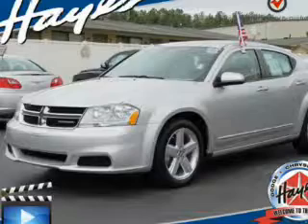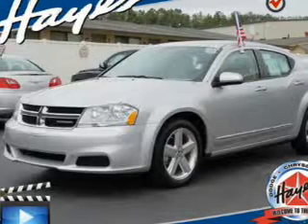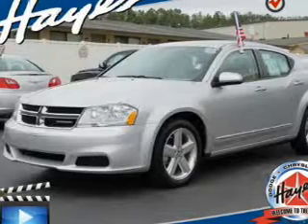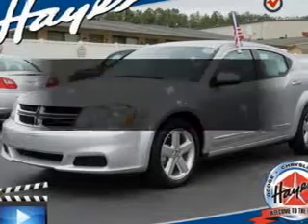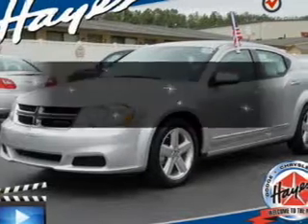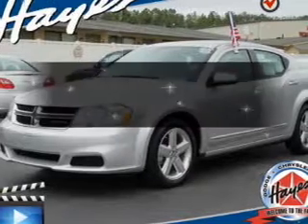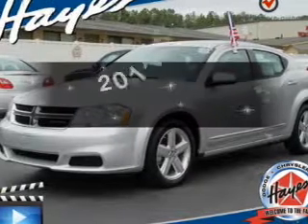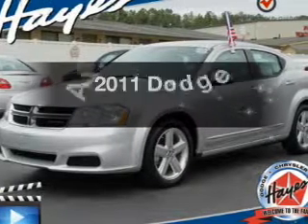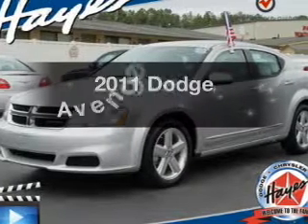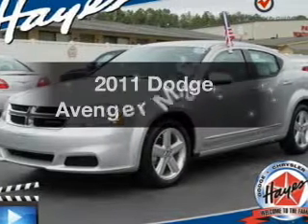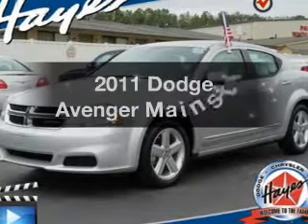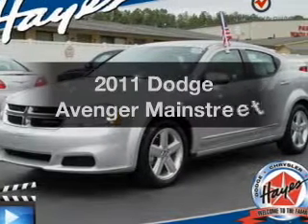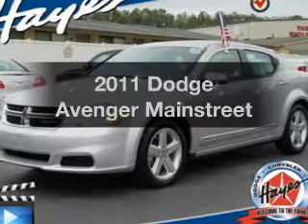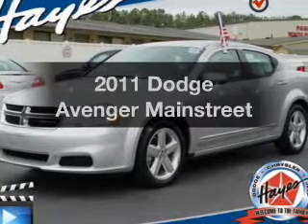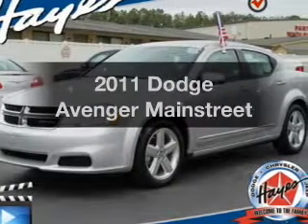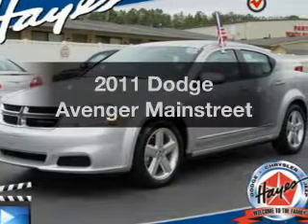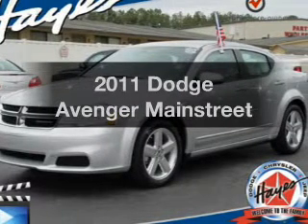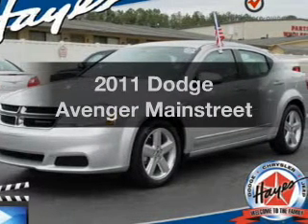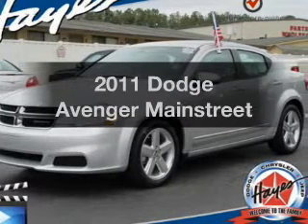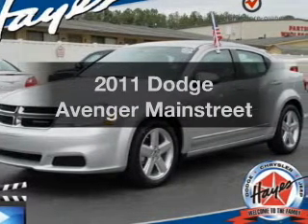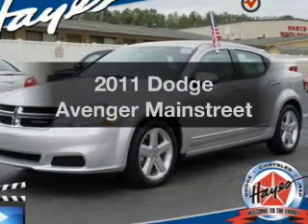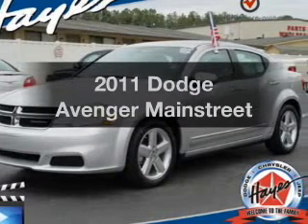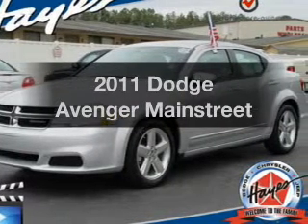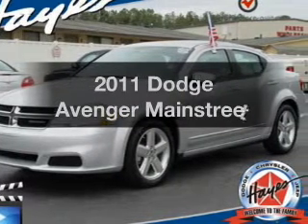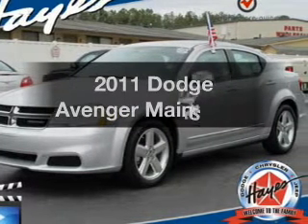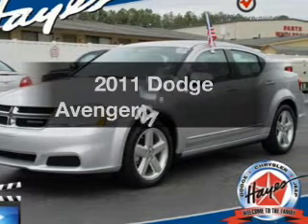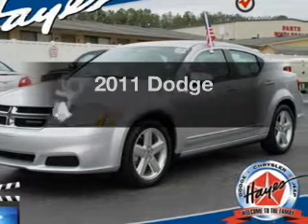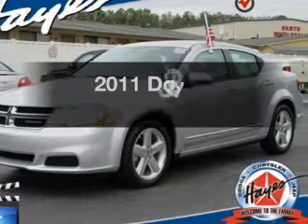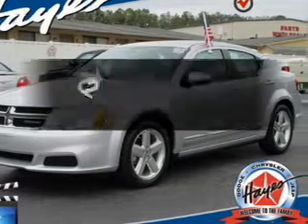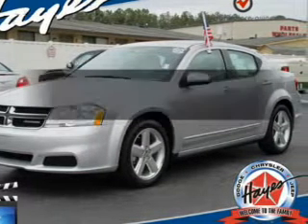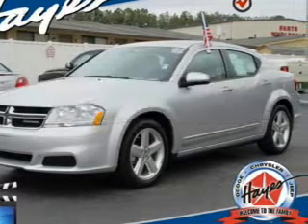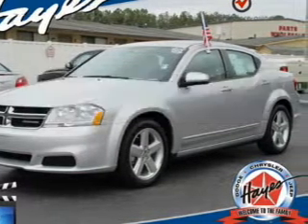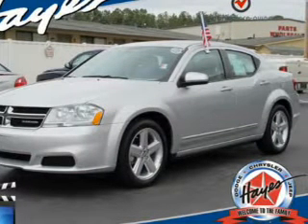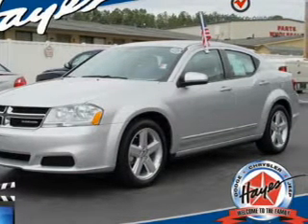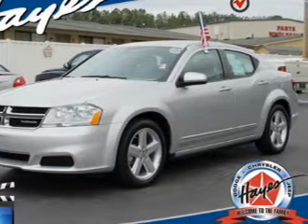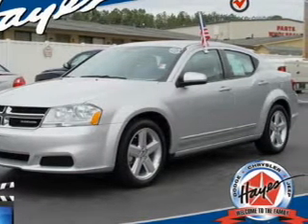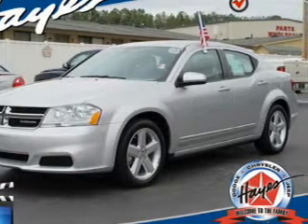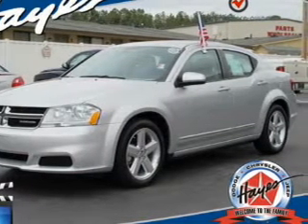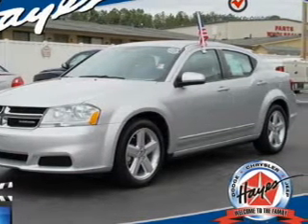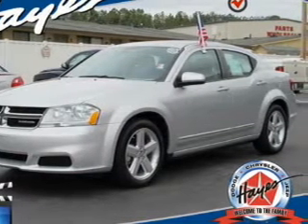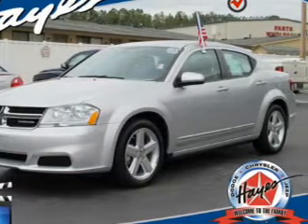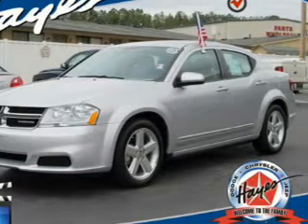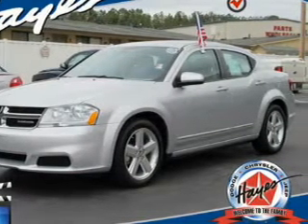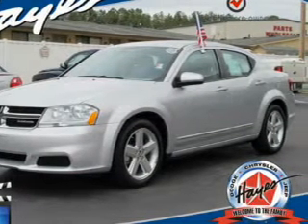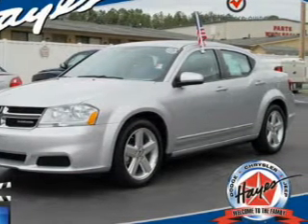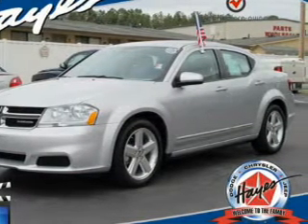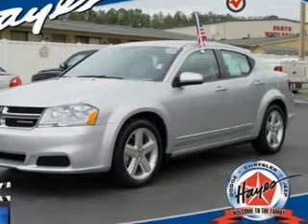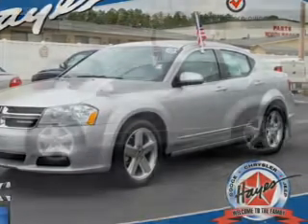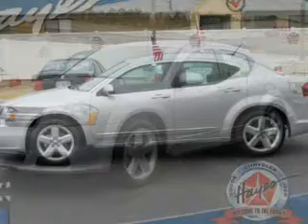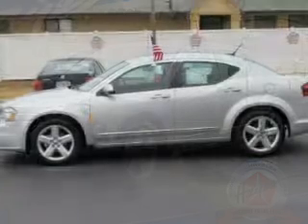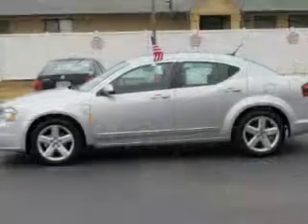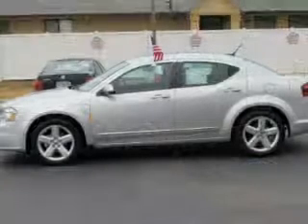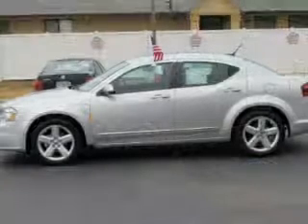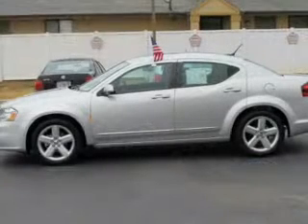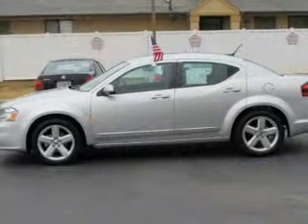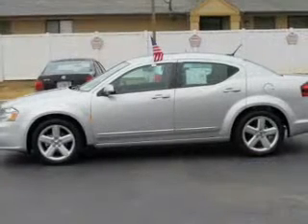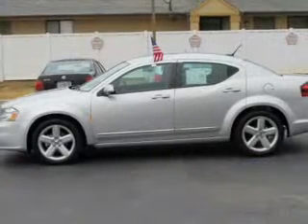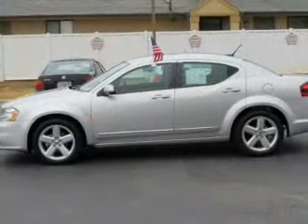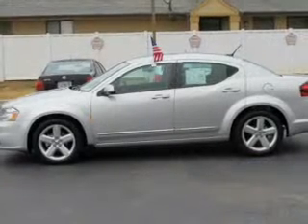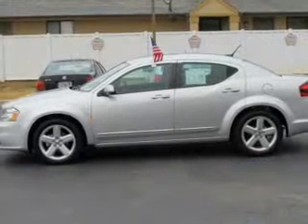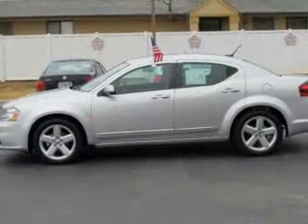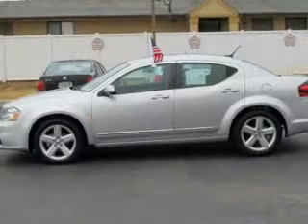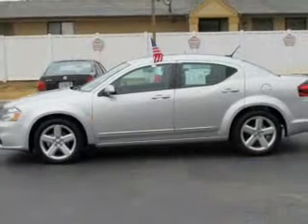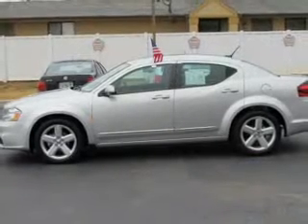Get noticed in this 2011 Dodge Avenger. If you're looking for an automobile with great attributes, look no further.